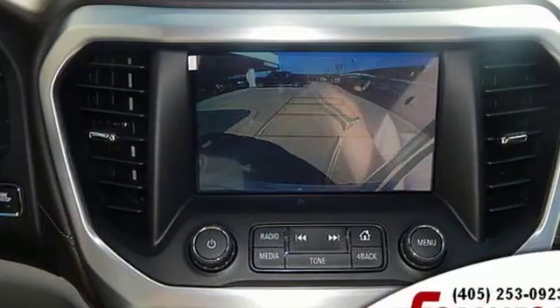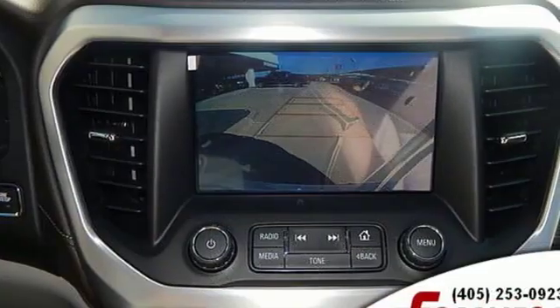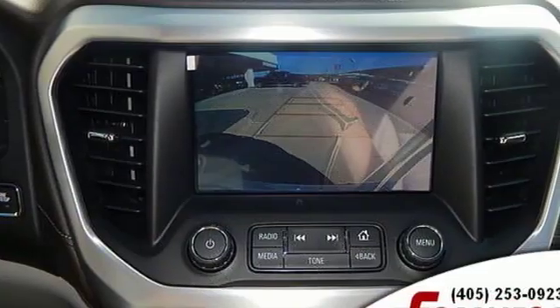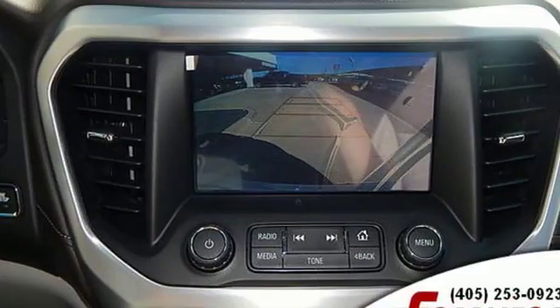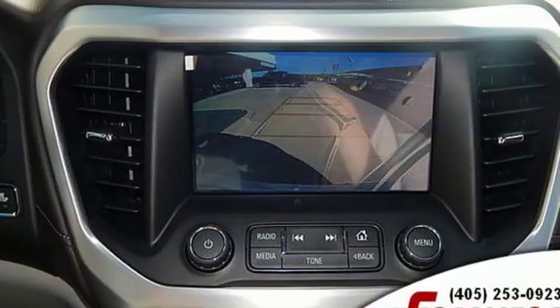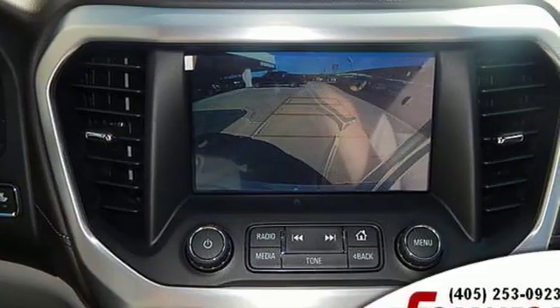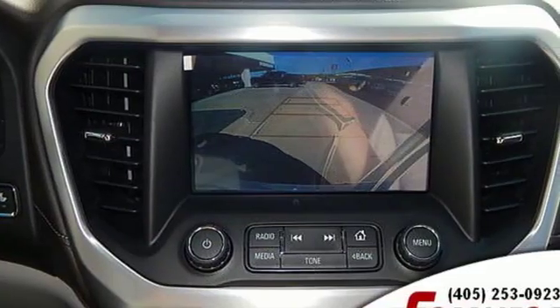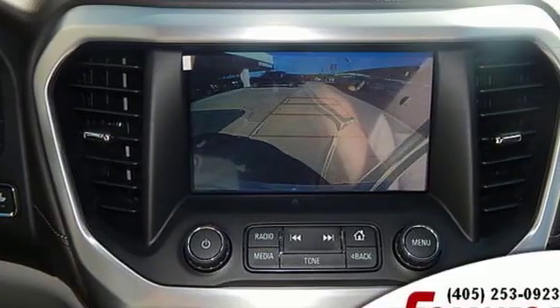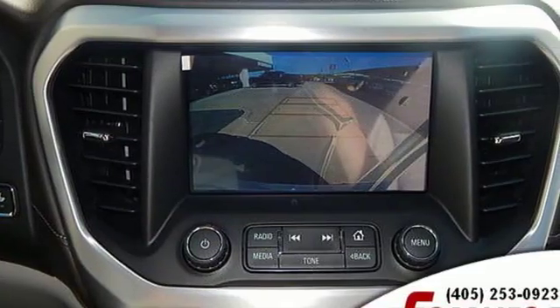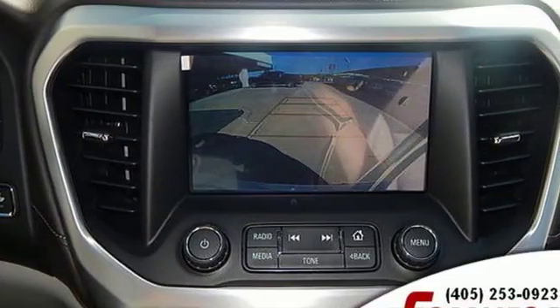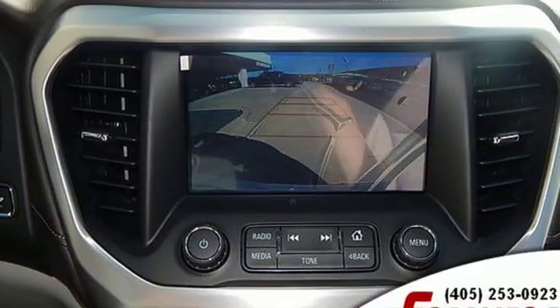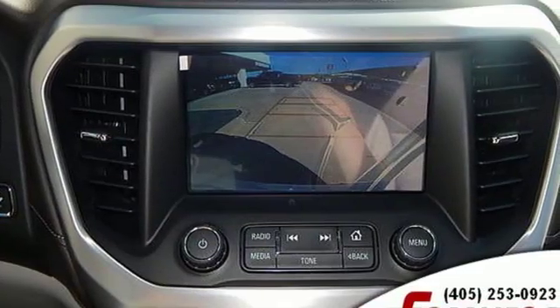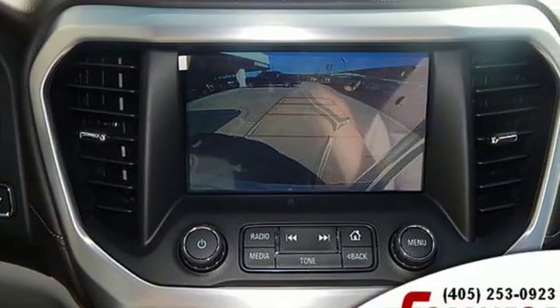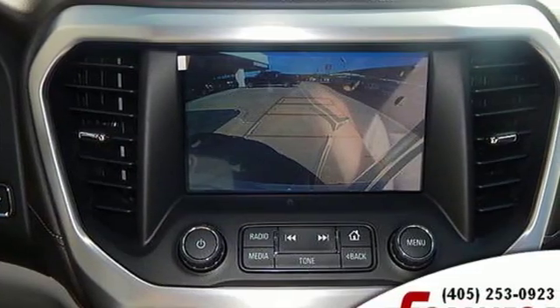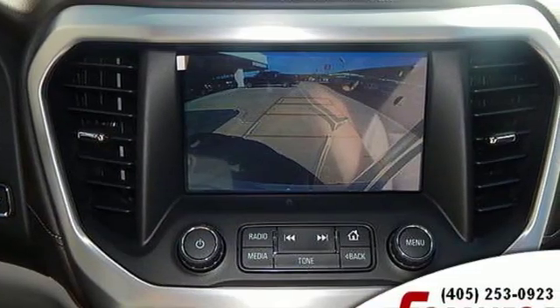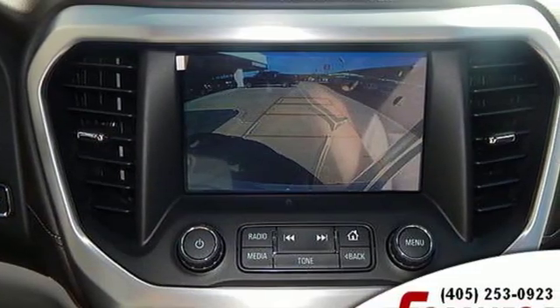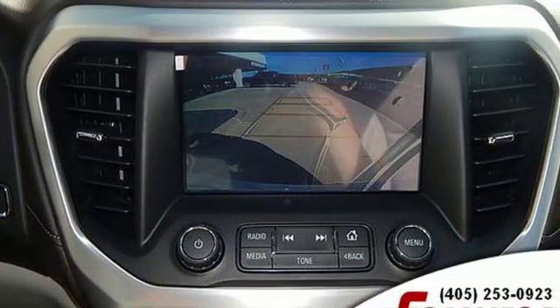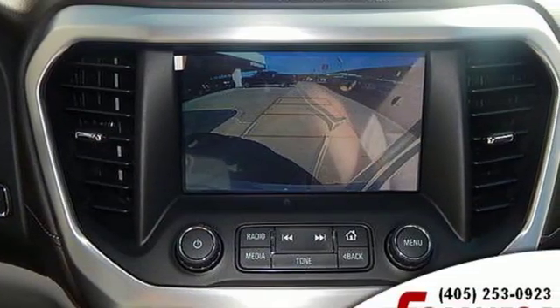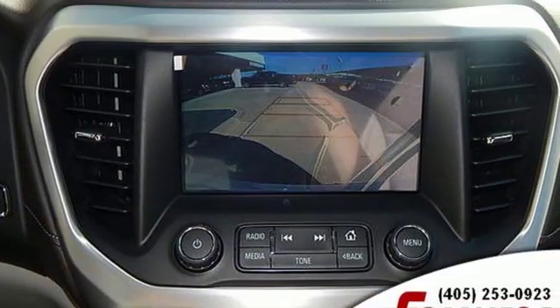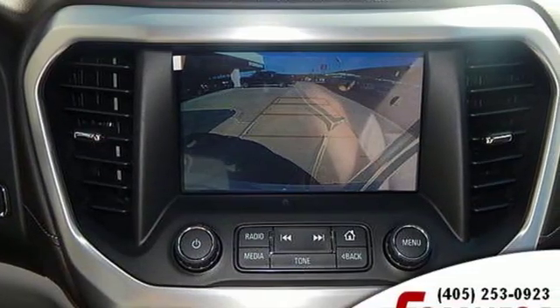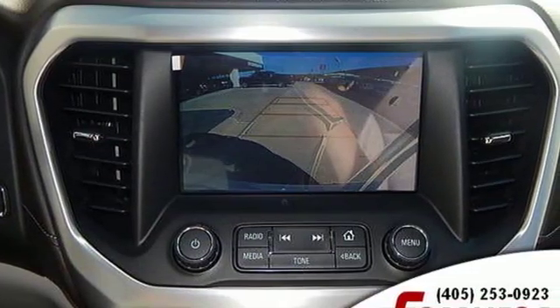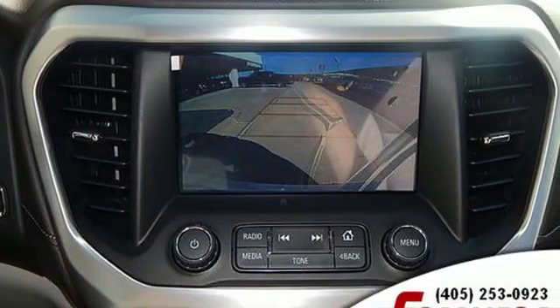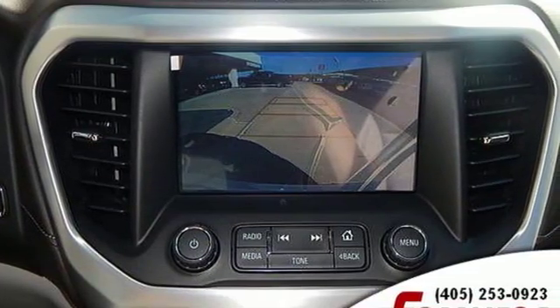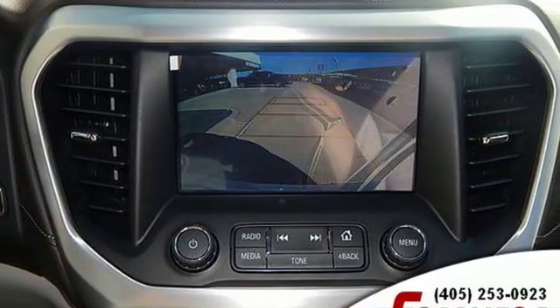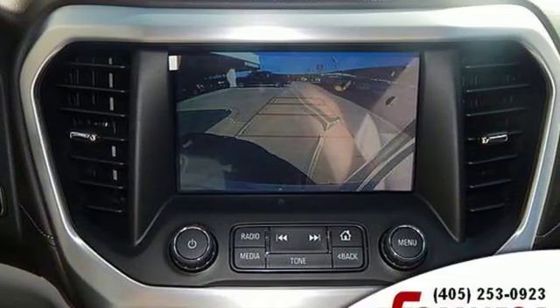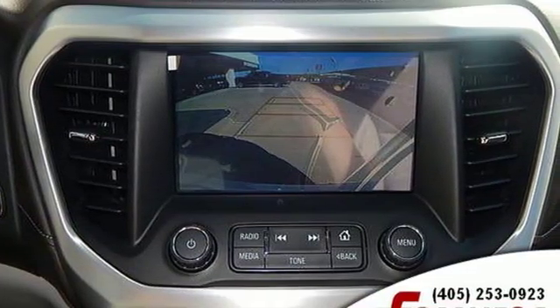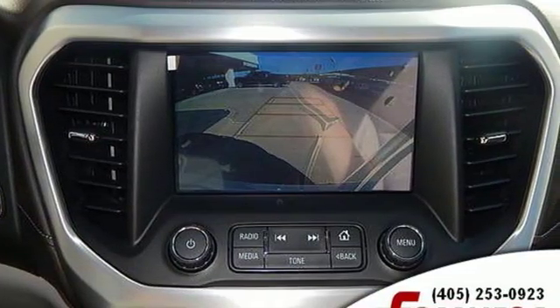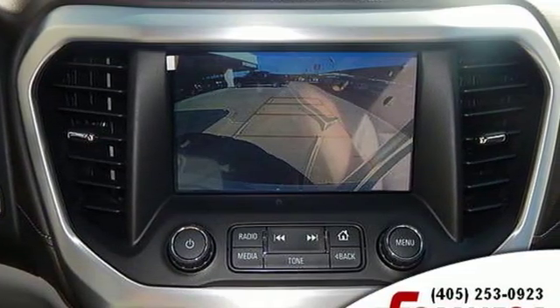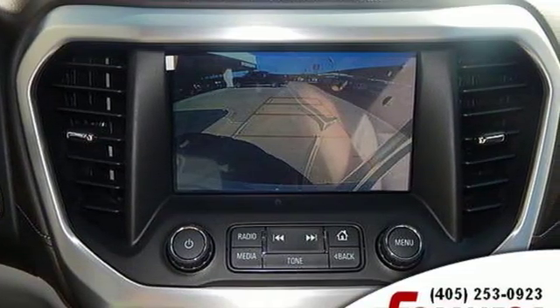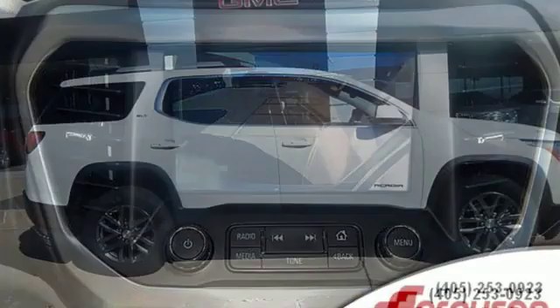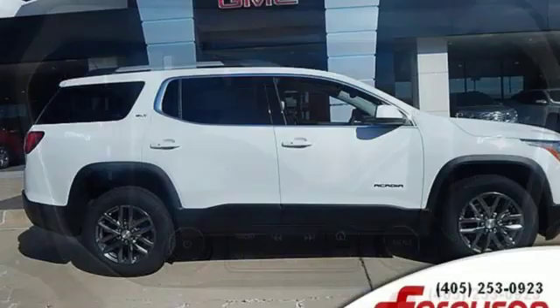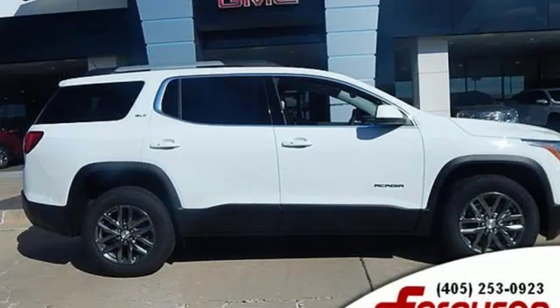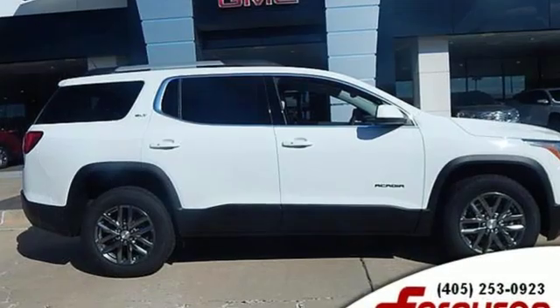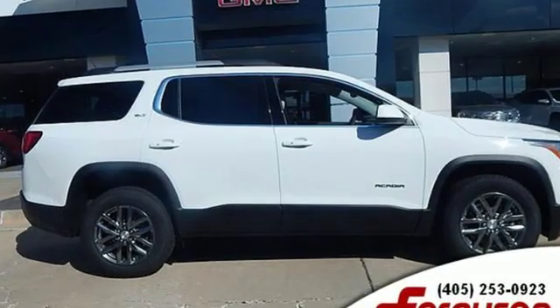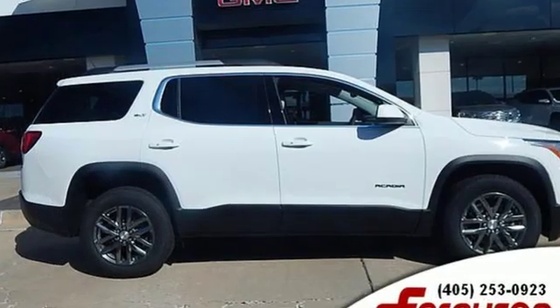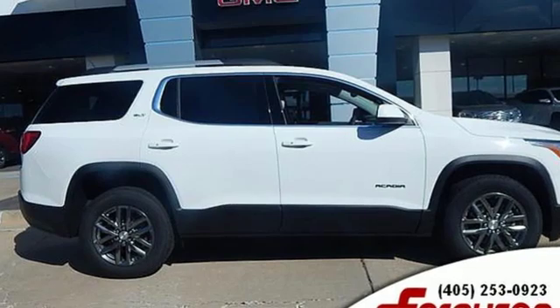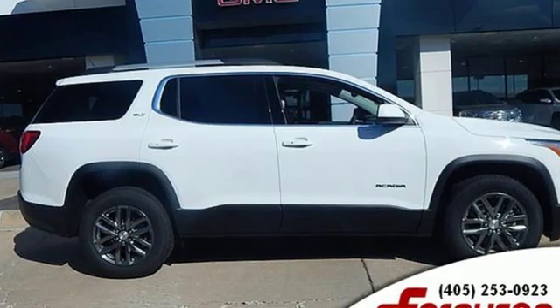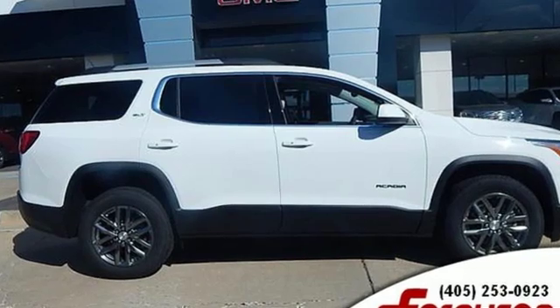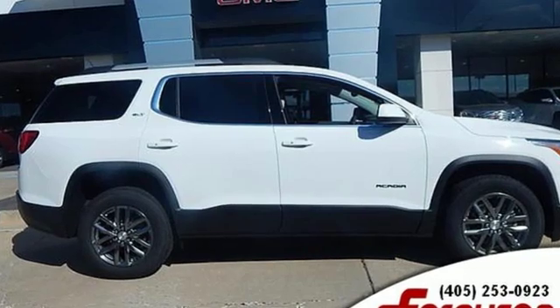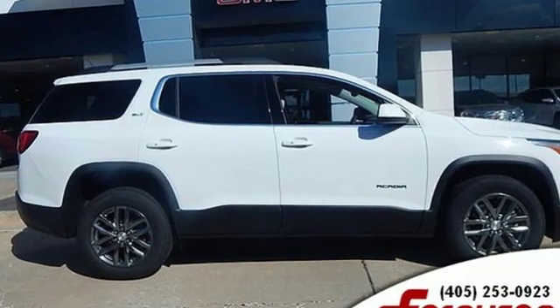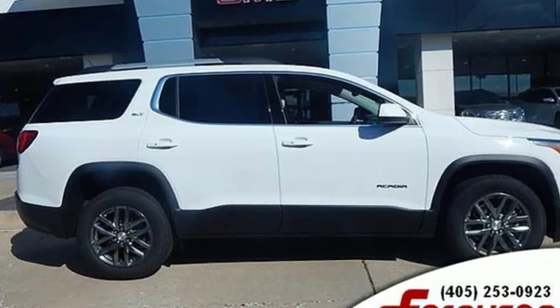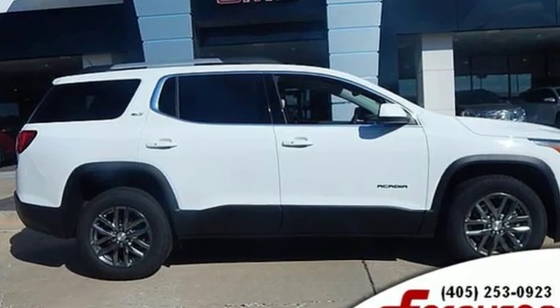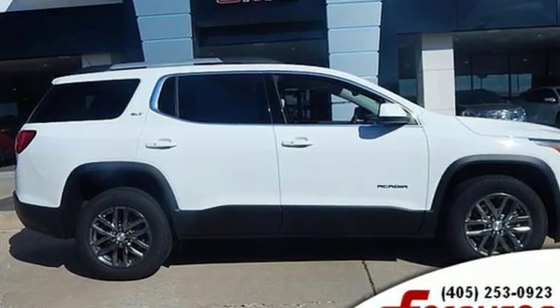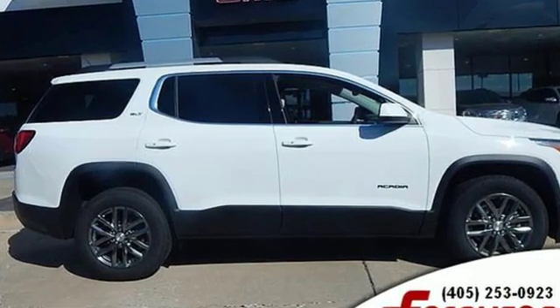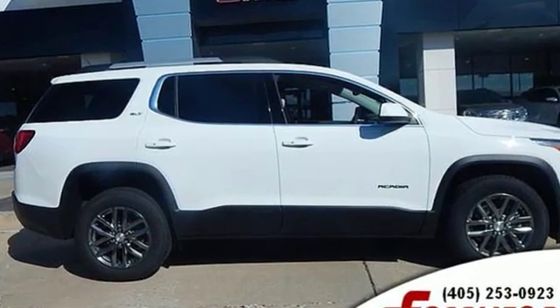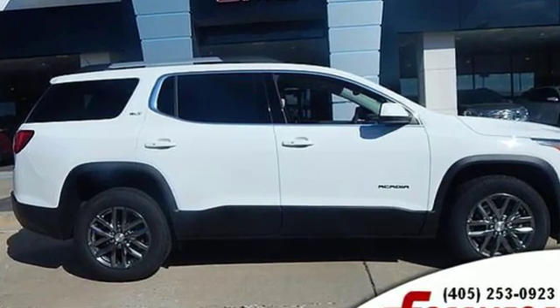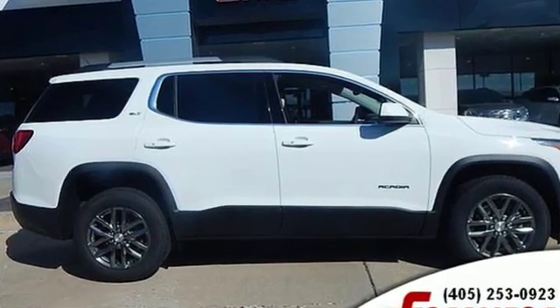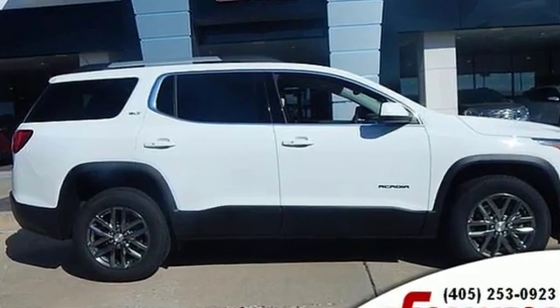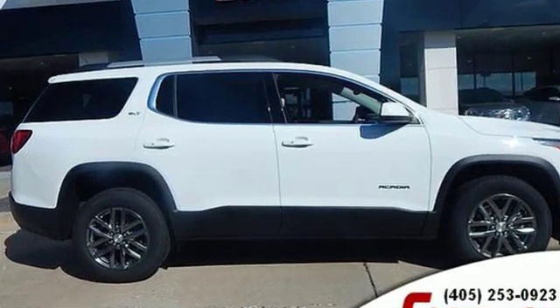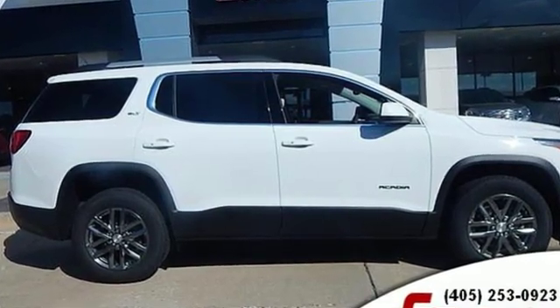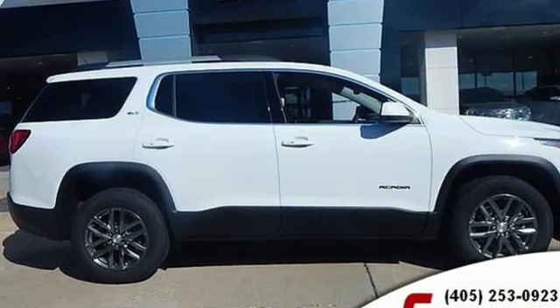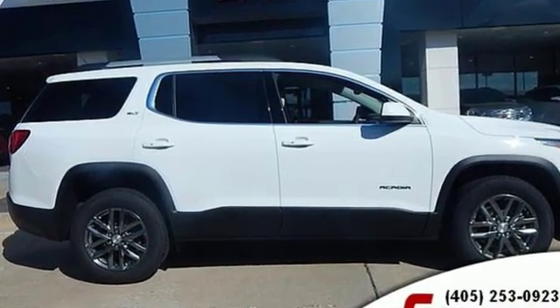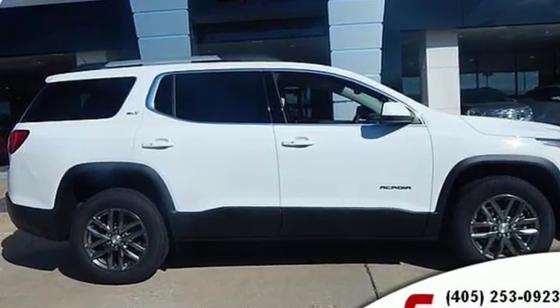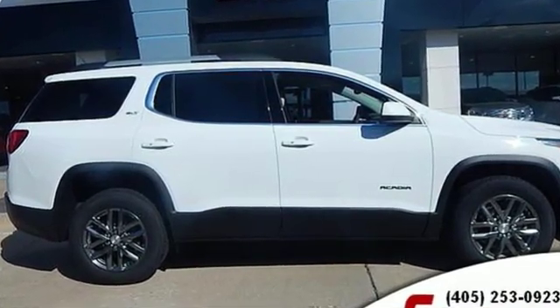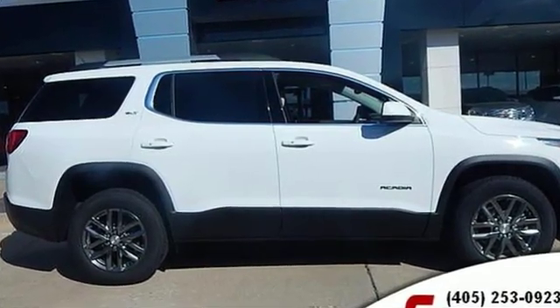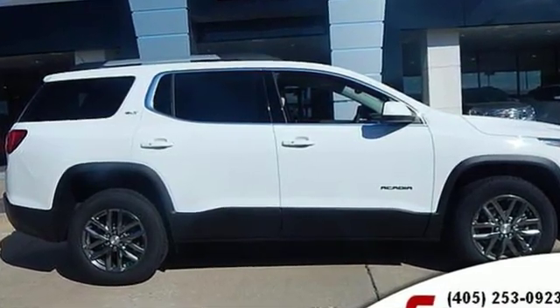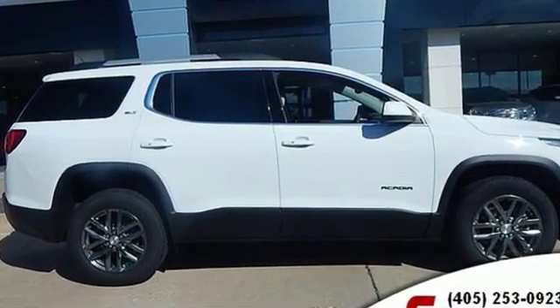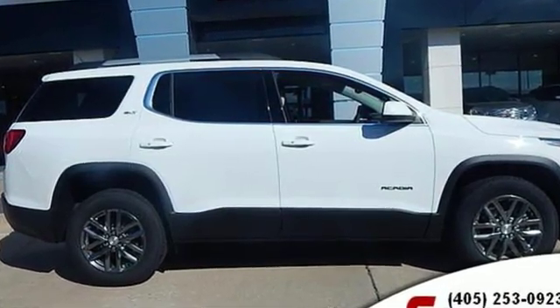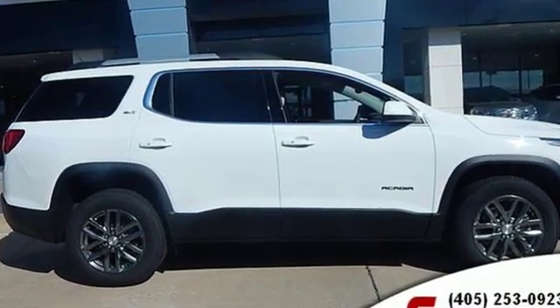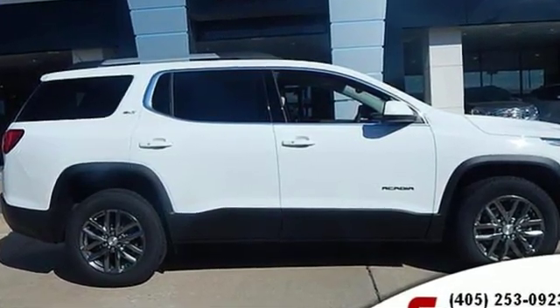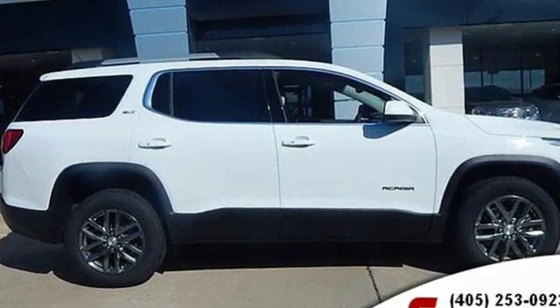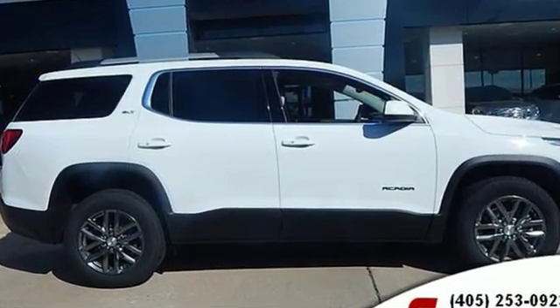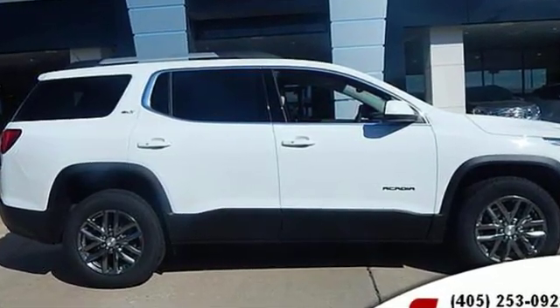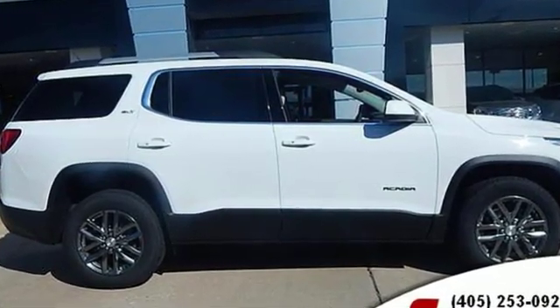GMC — it's not just a vehicle, it's a professional grade tool. If there's even more to see in person, take it for a test drive today.